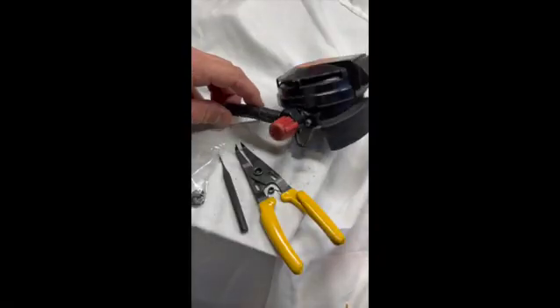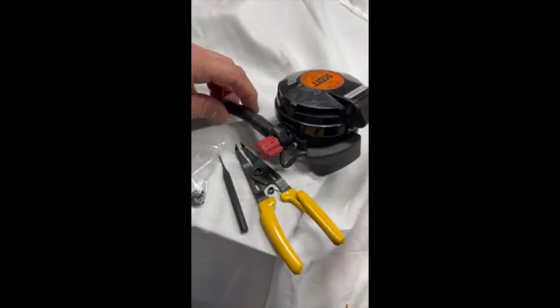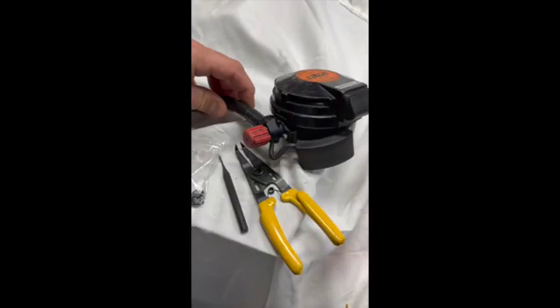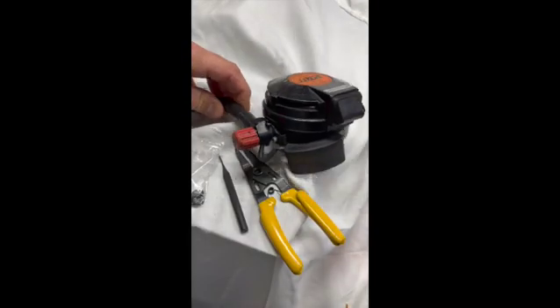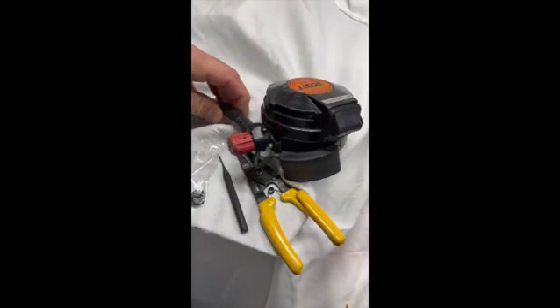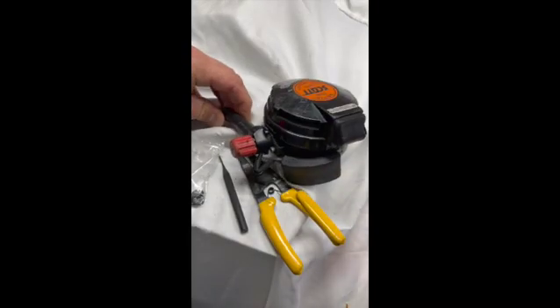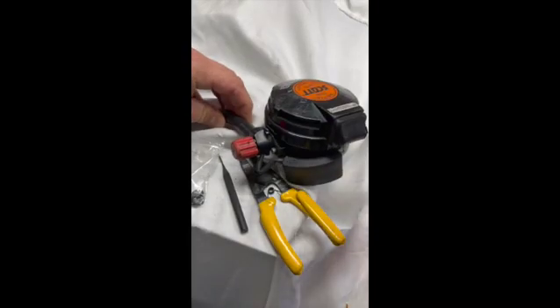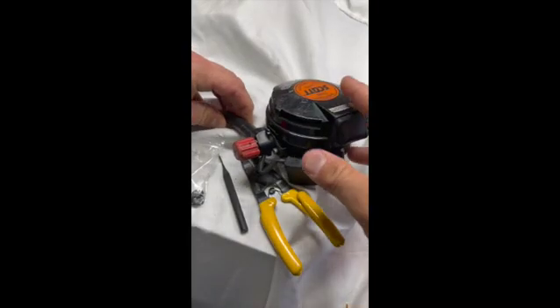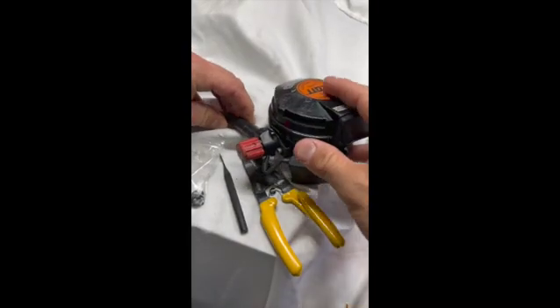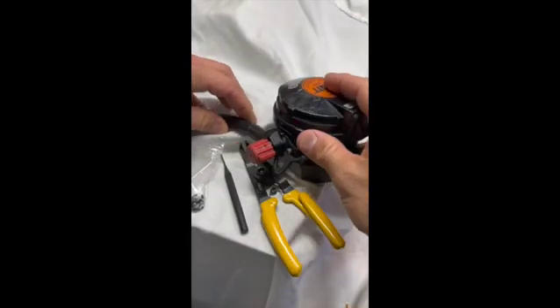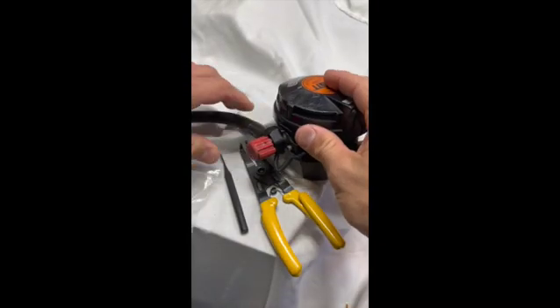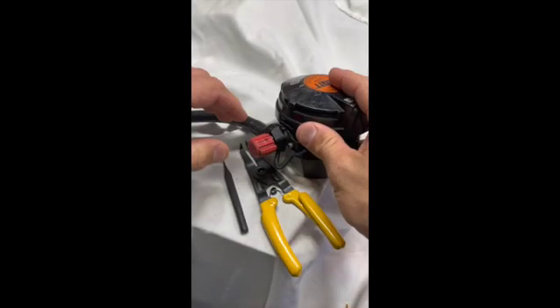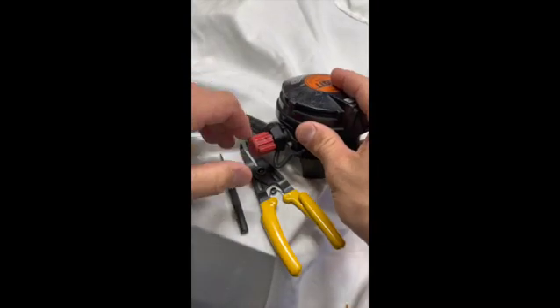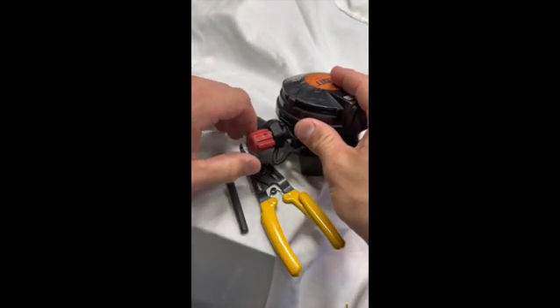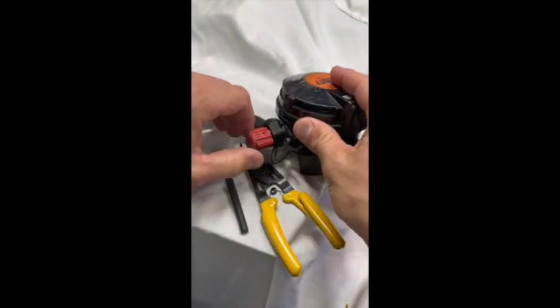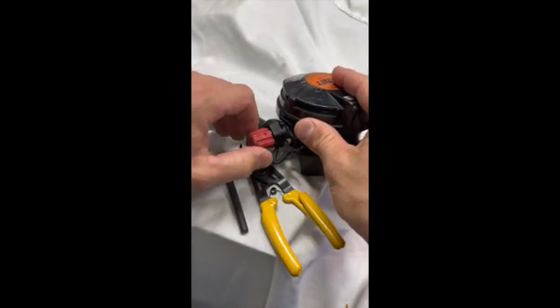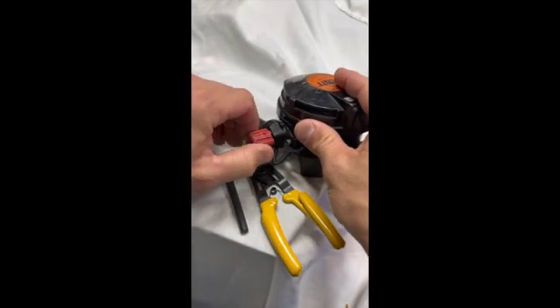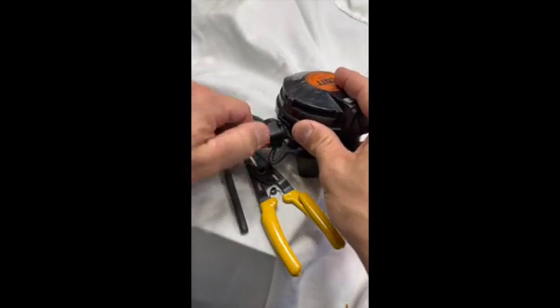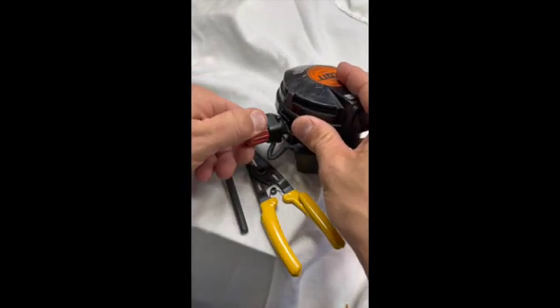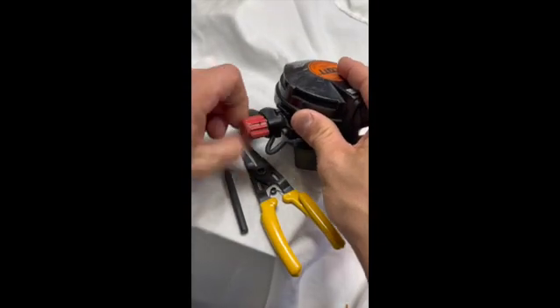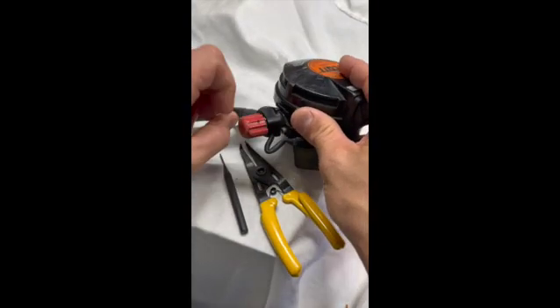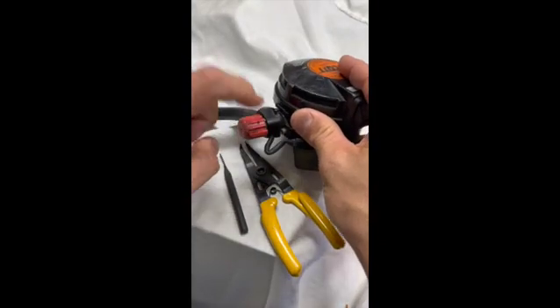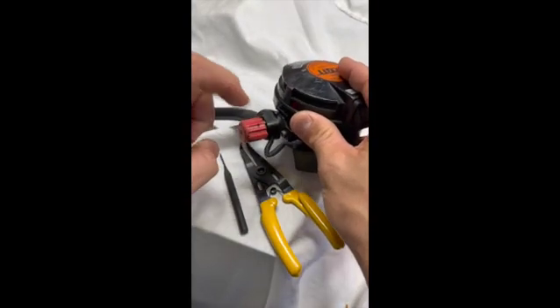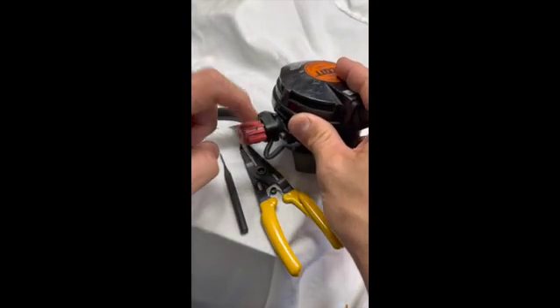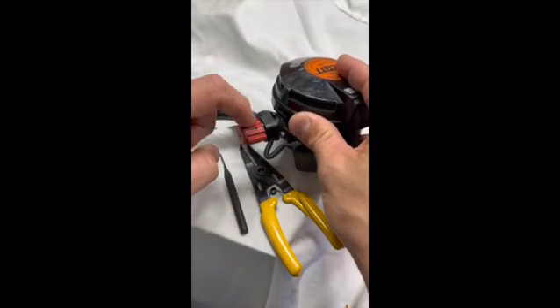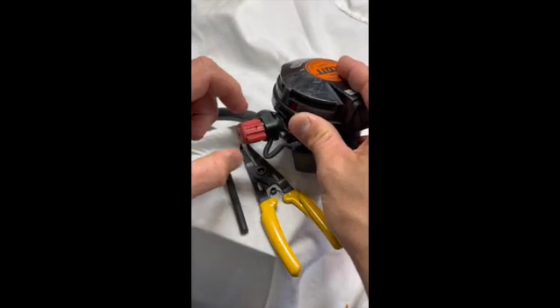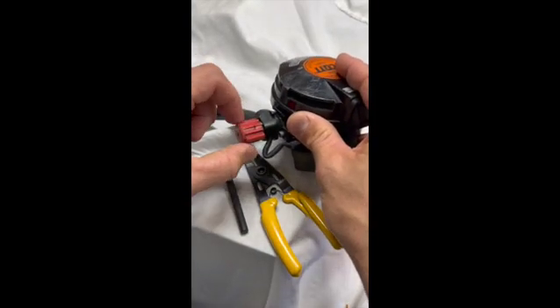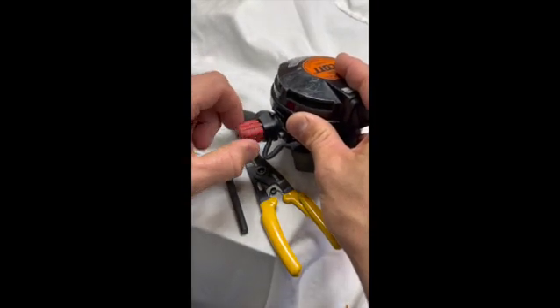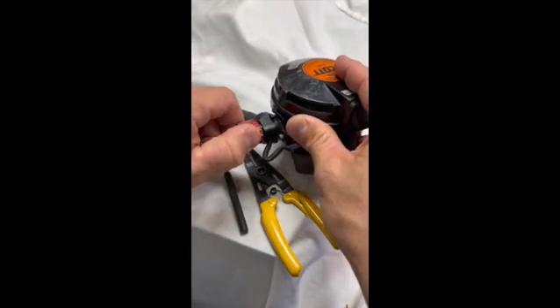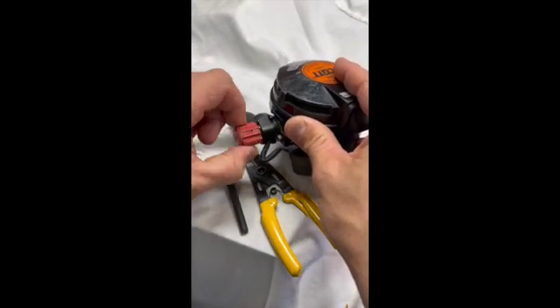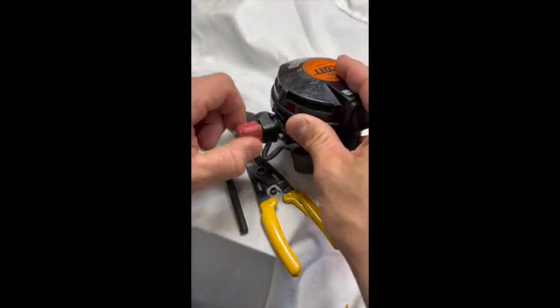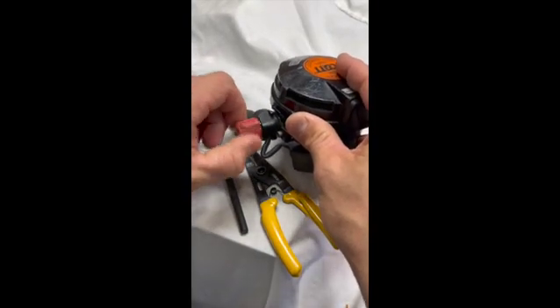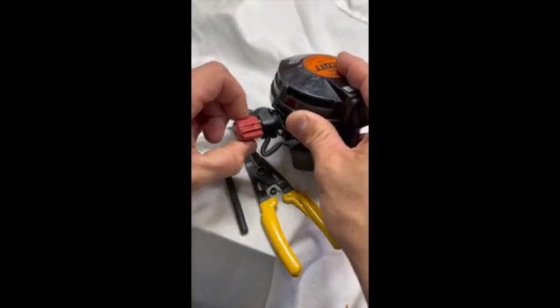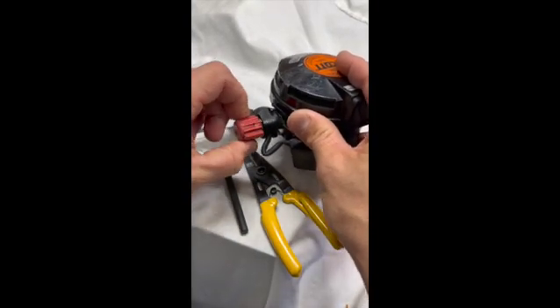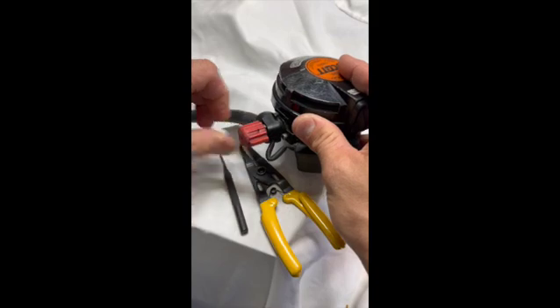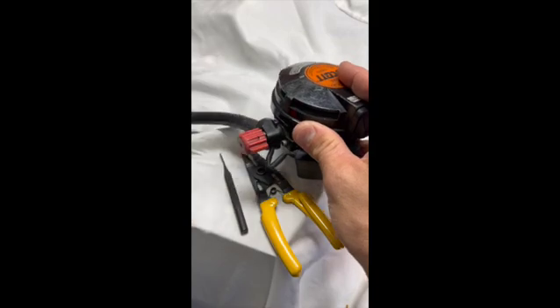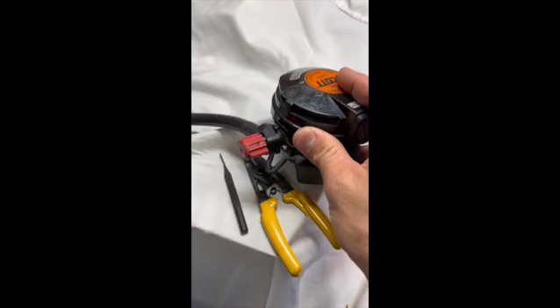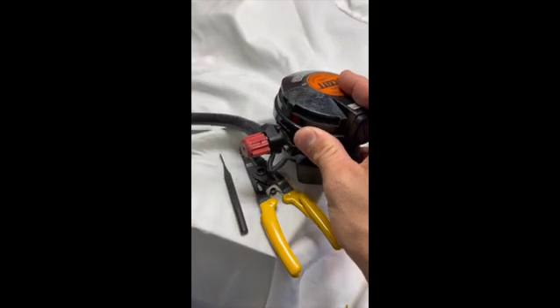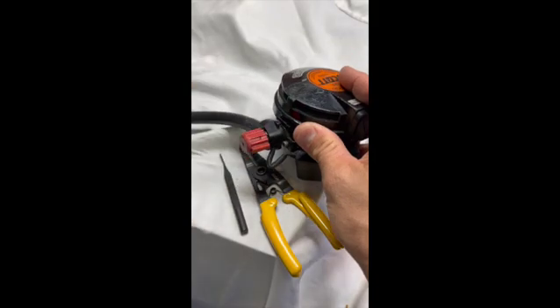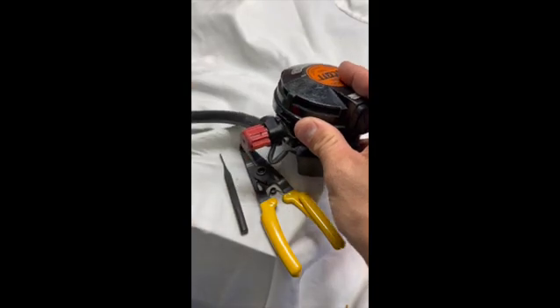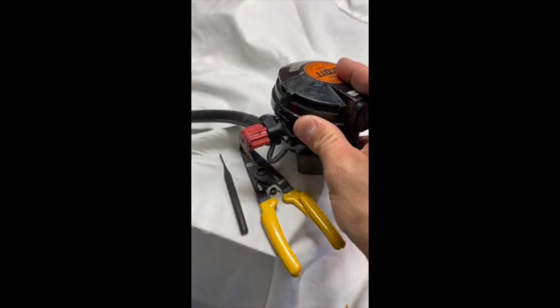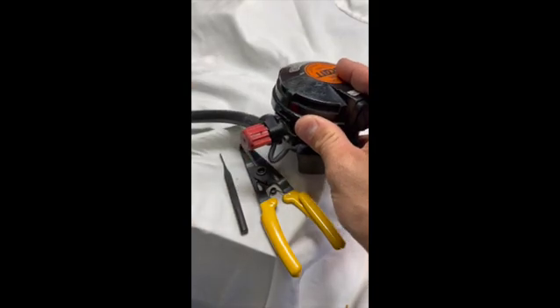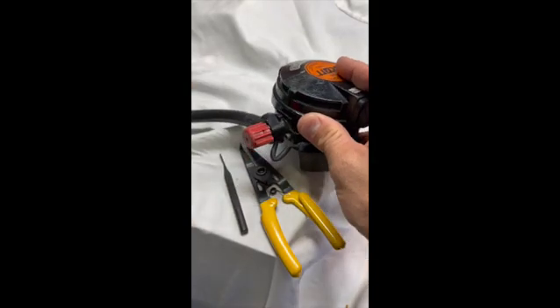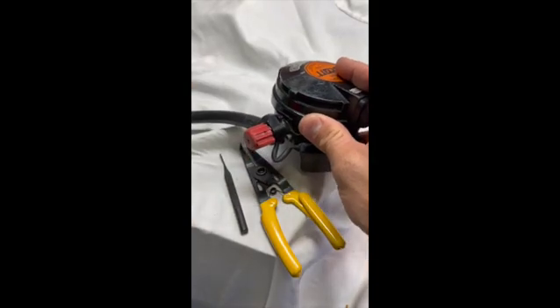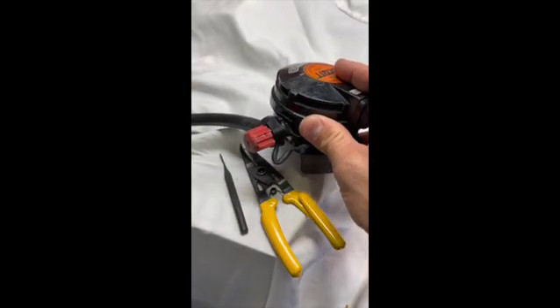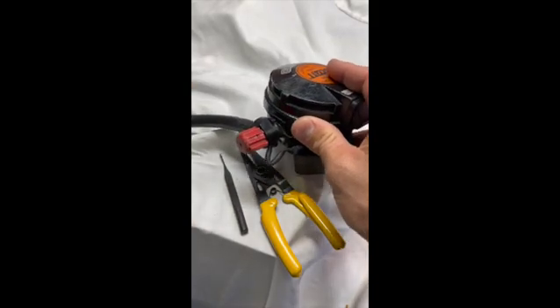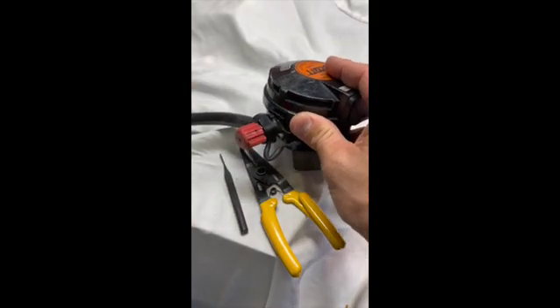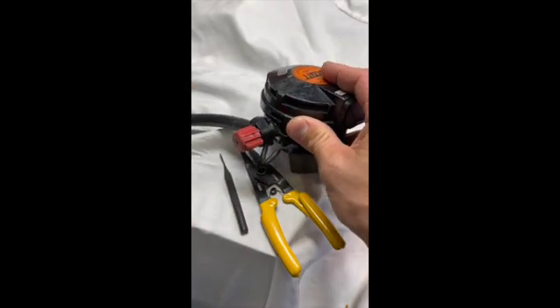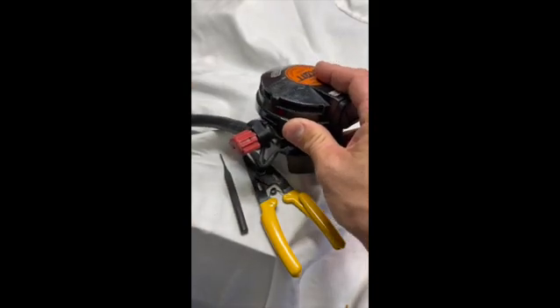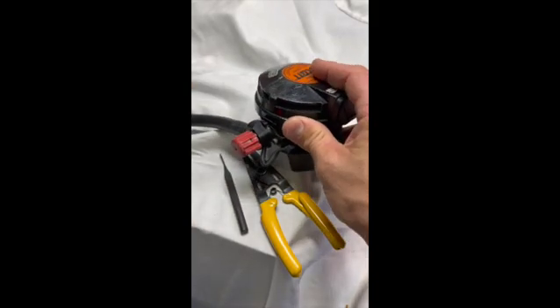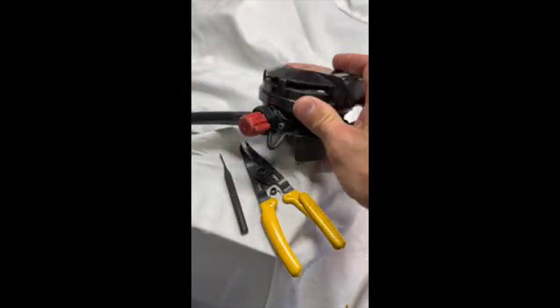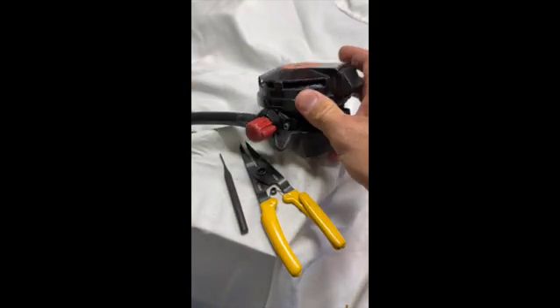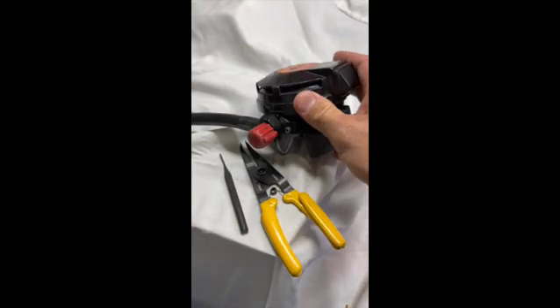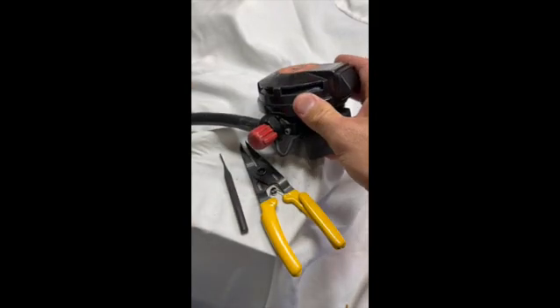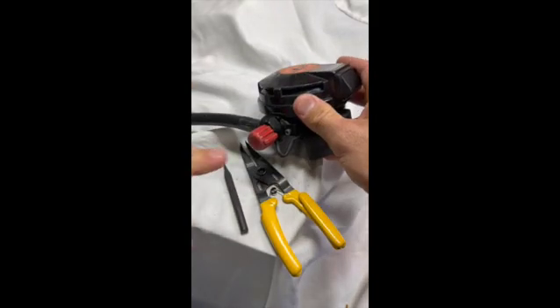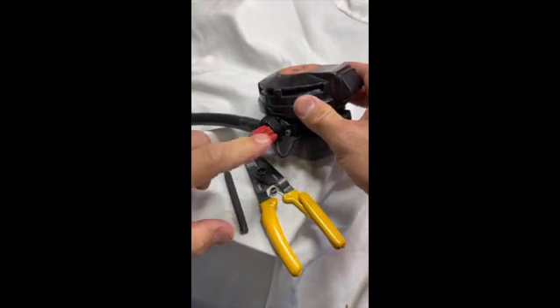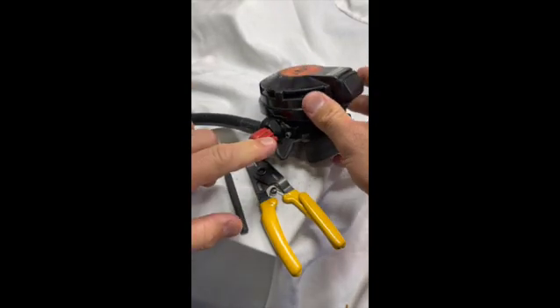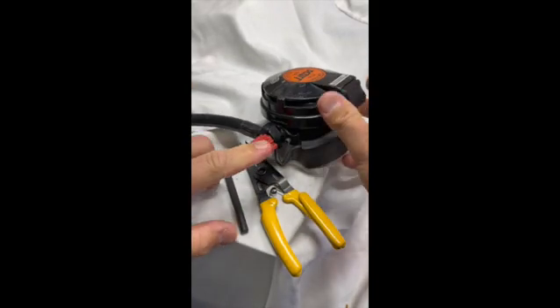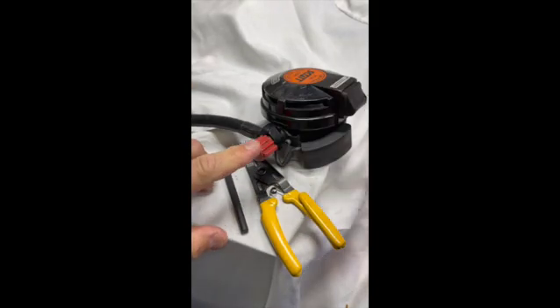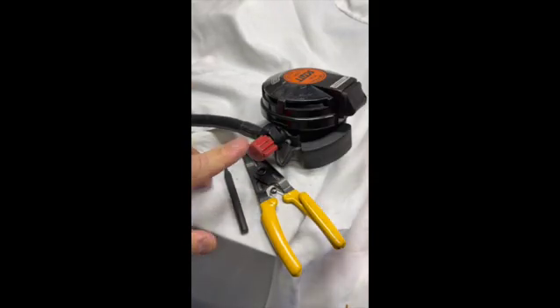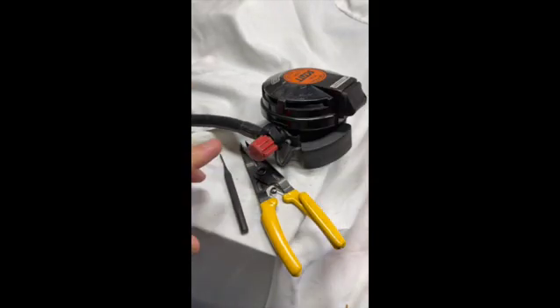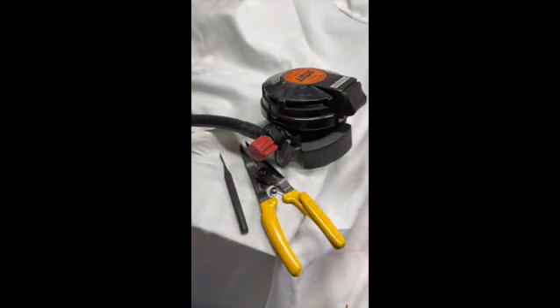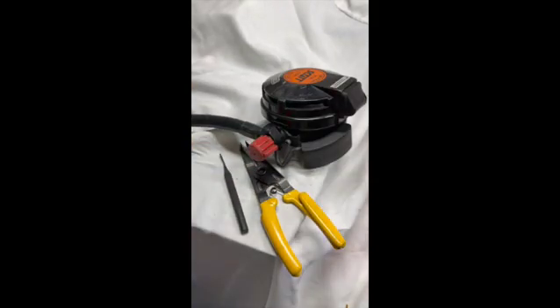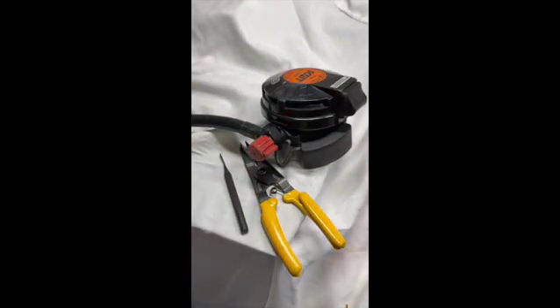If you've got one of these regulators, you have a leak happening right here at the bypass valve. I'm going to show you how to repair that with some o-rings.